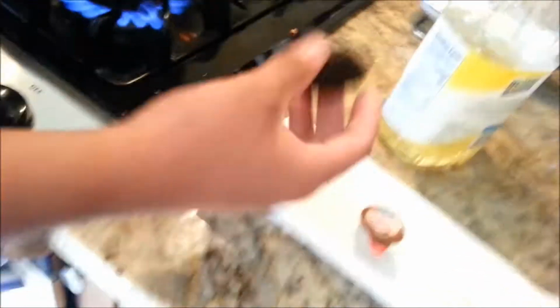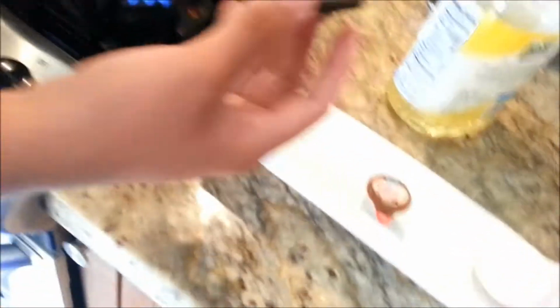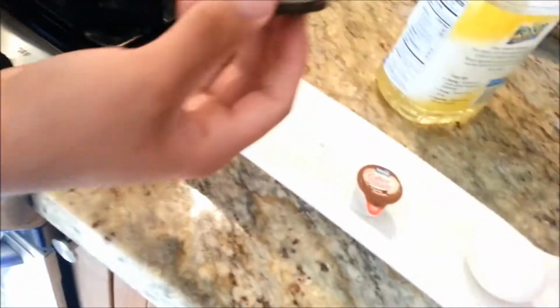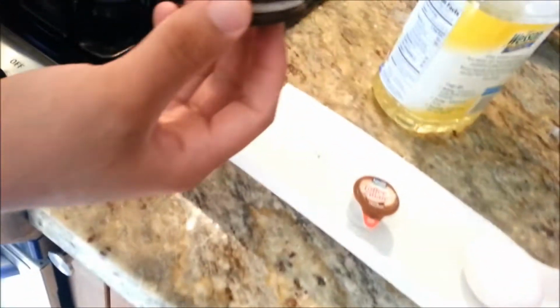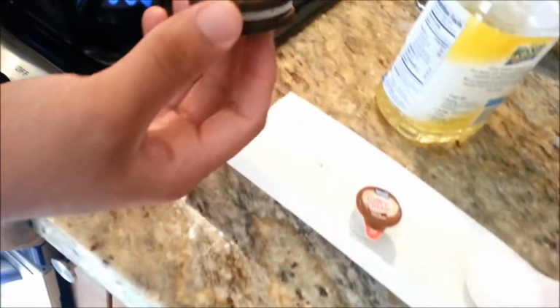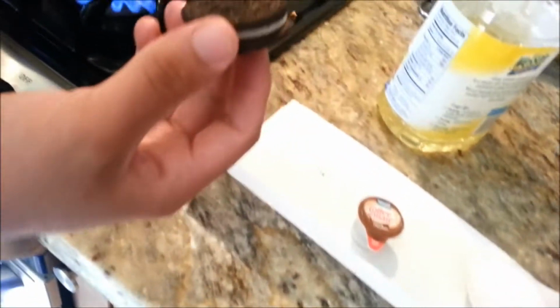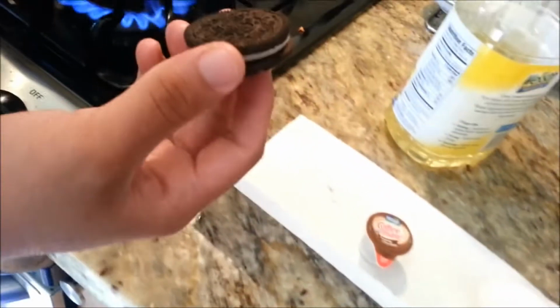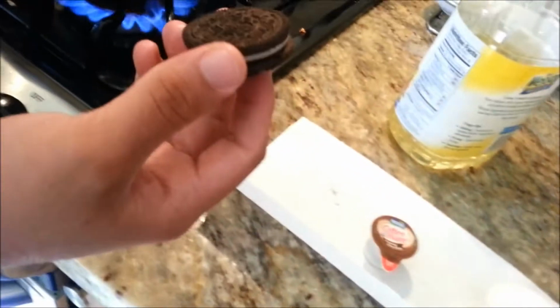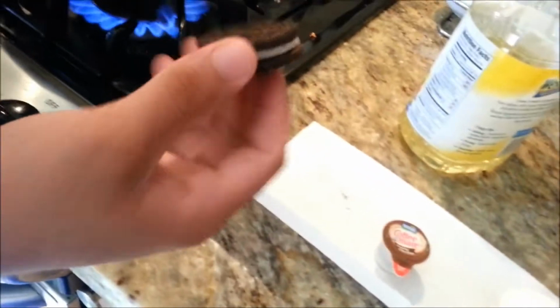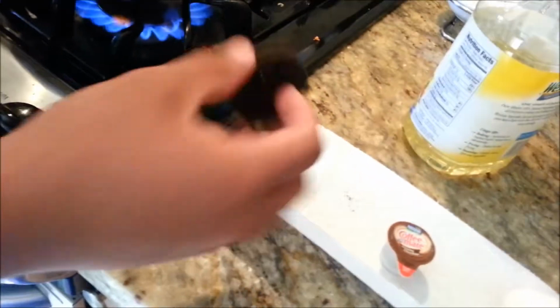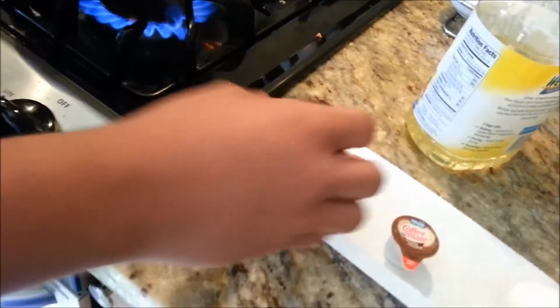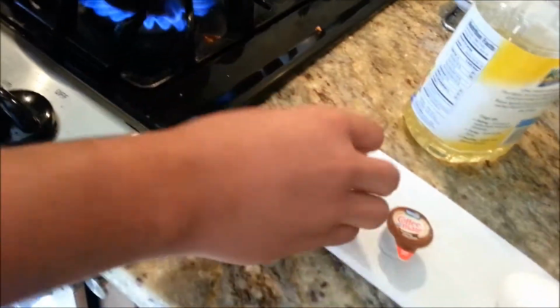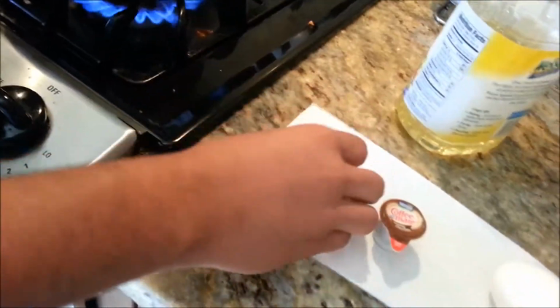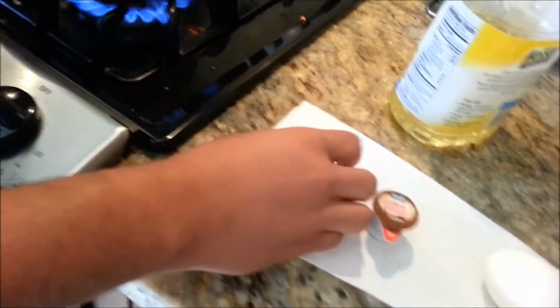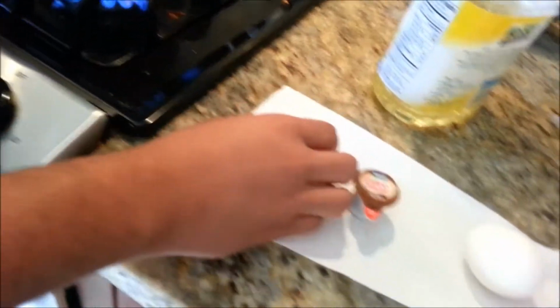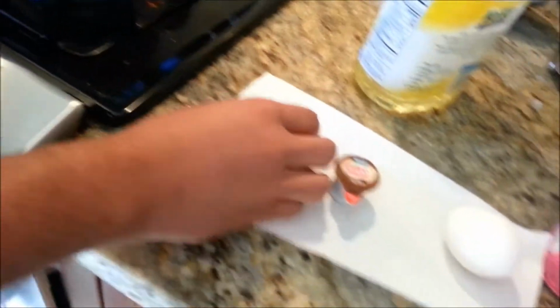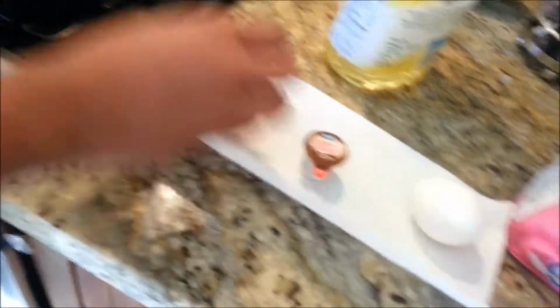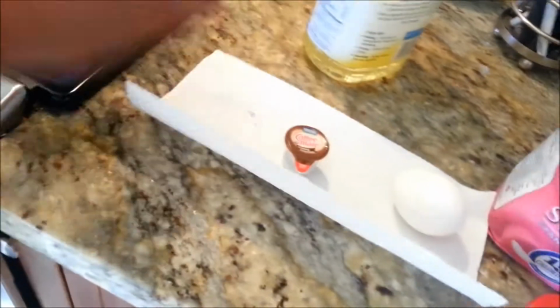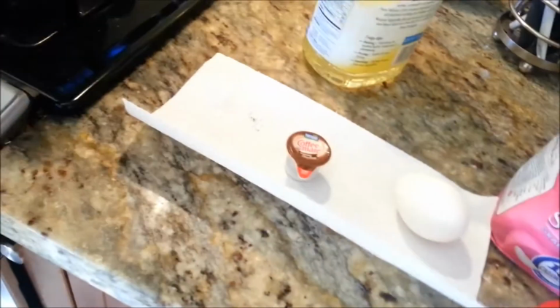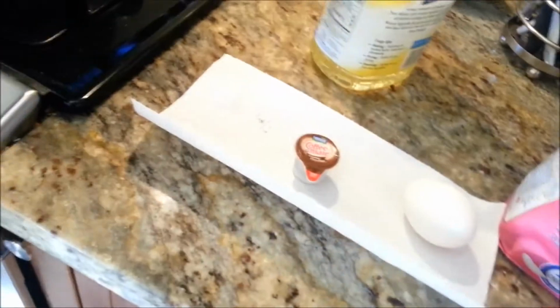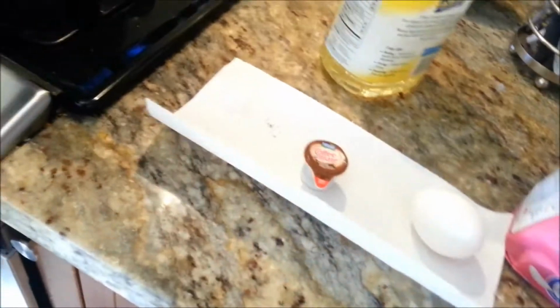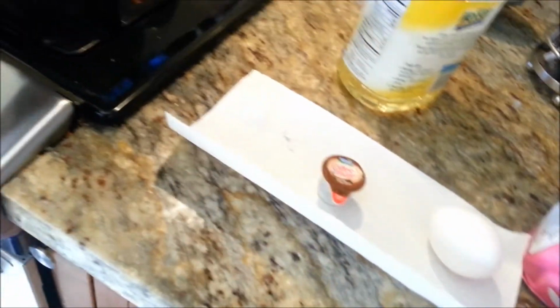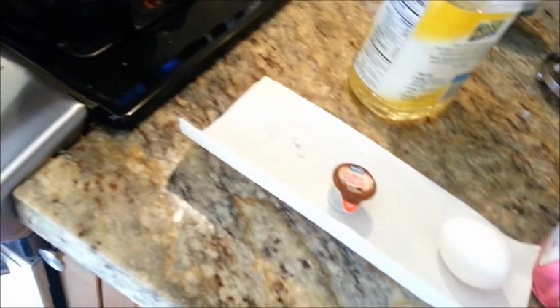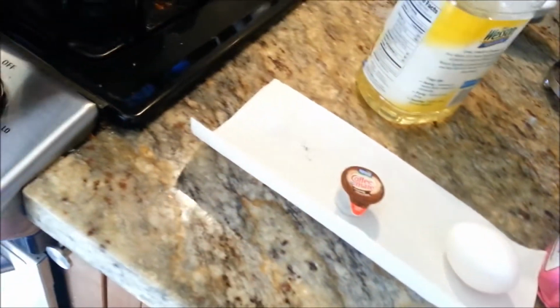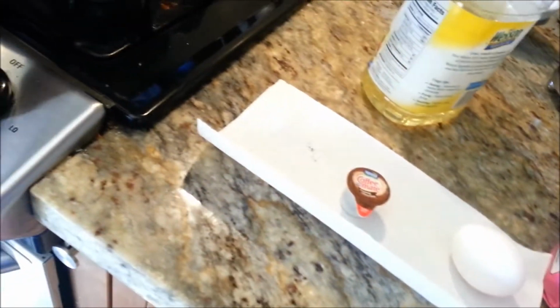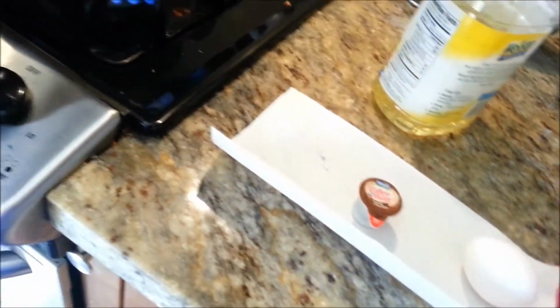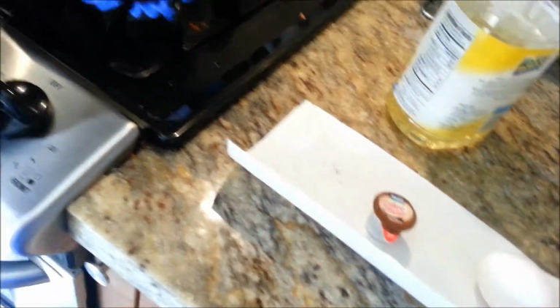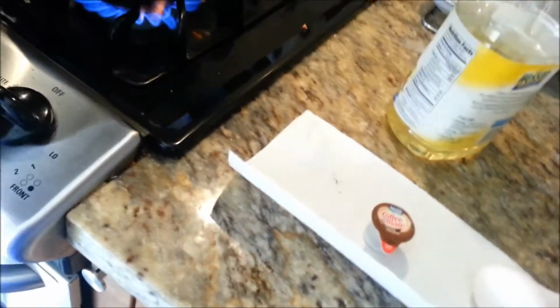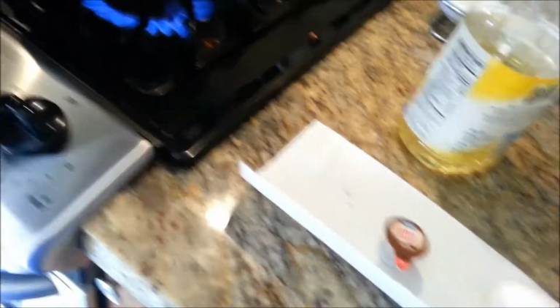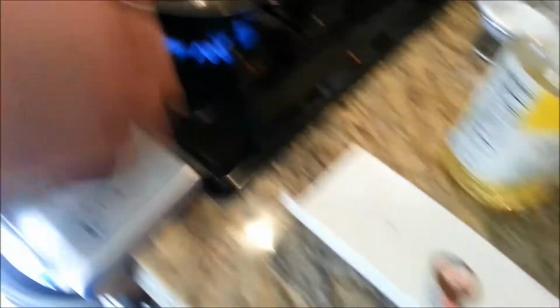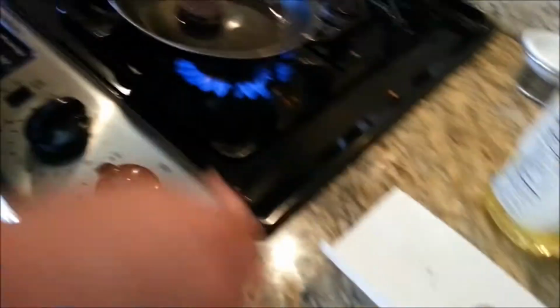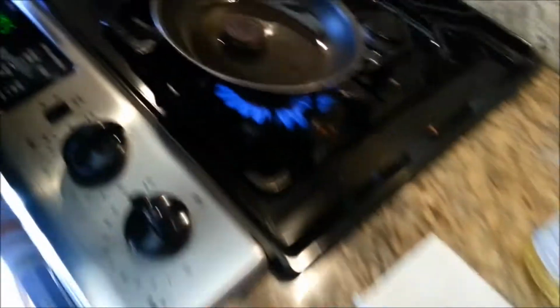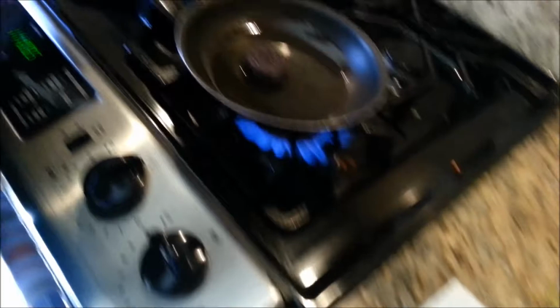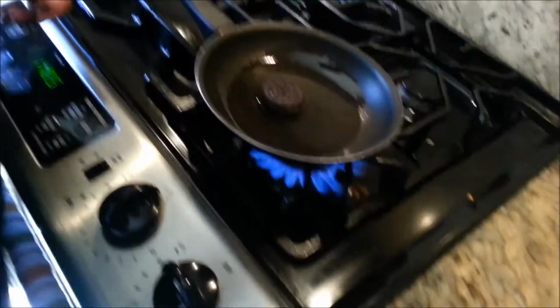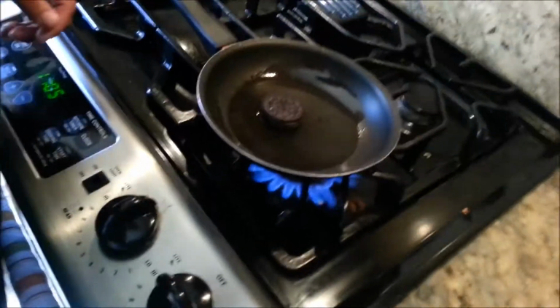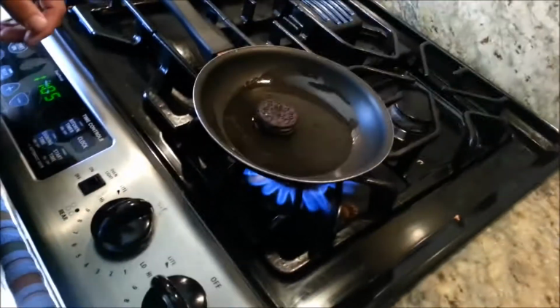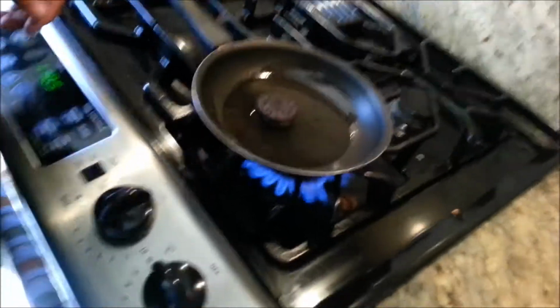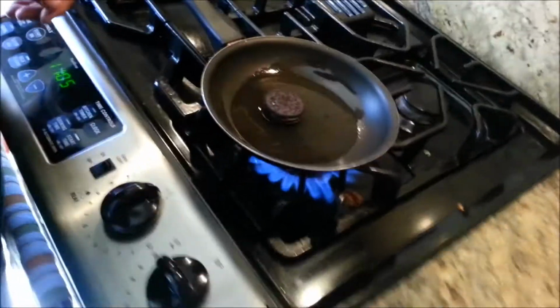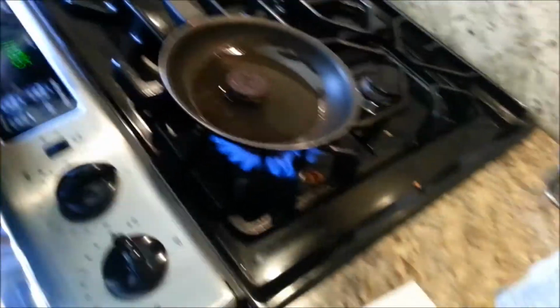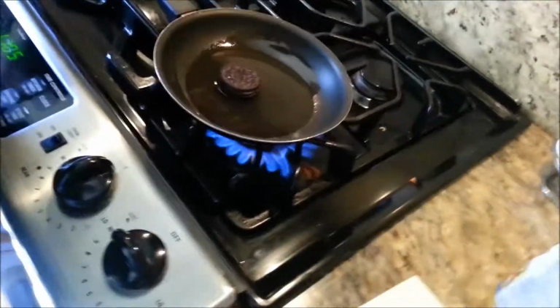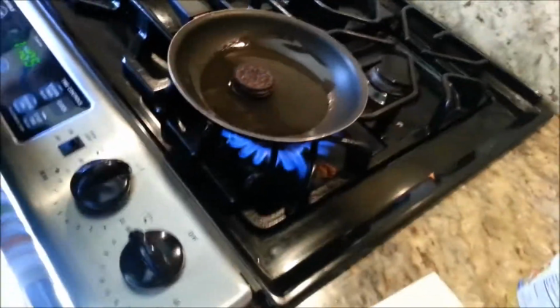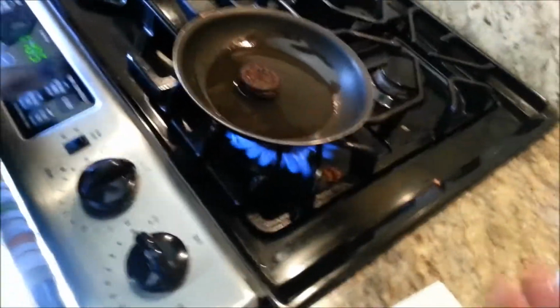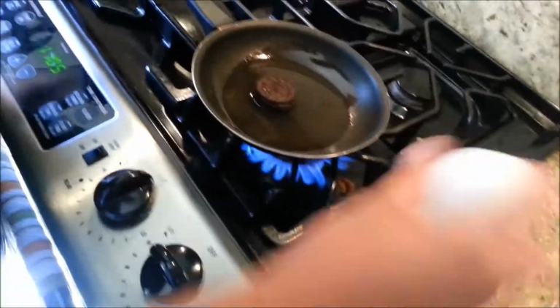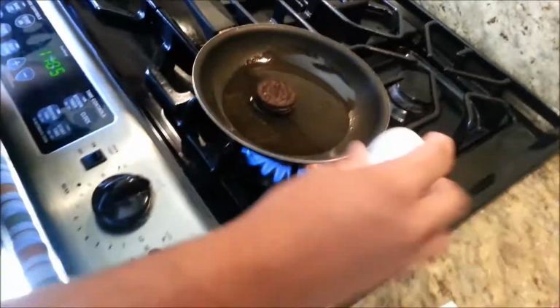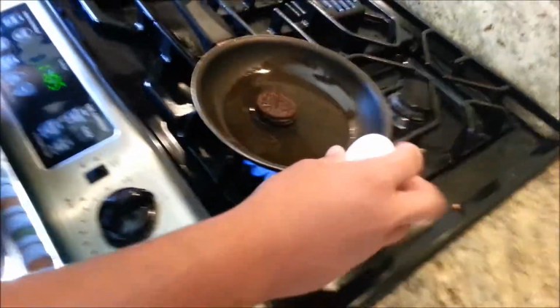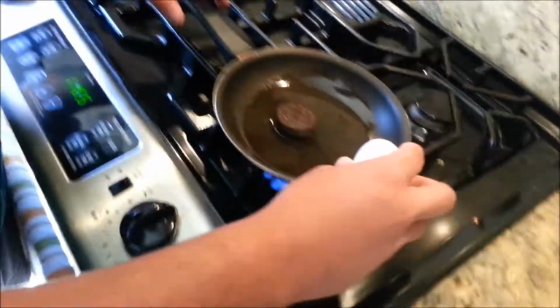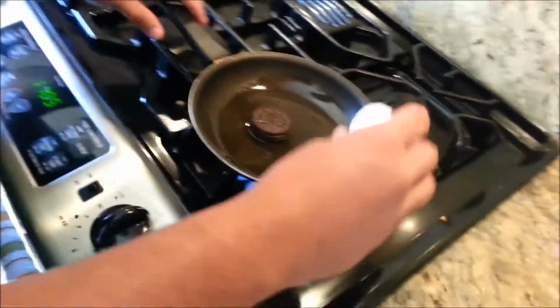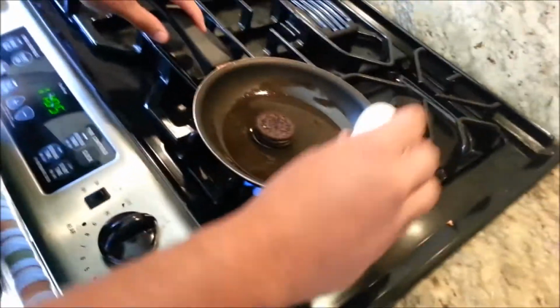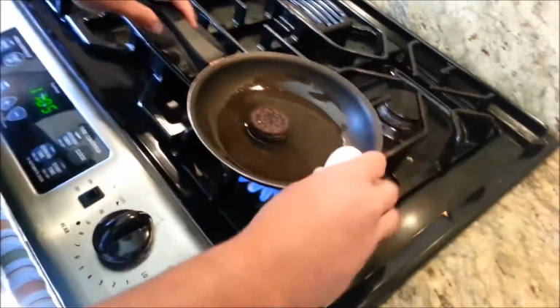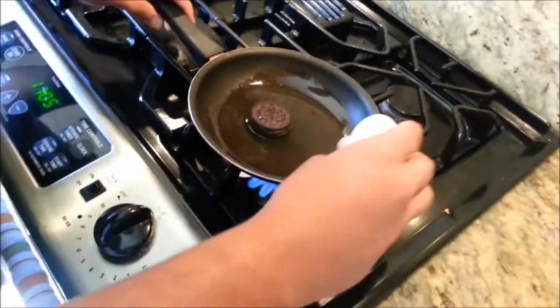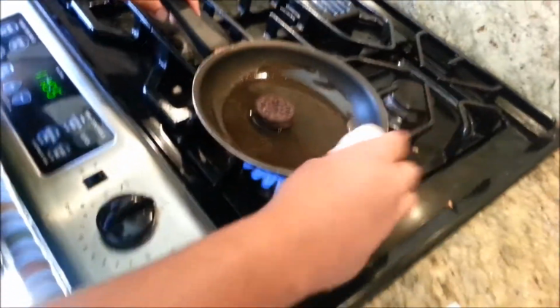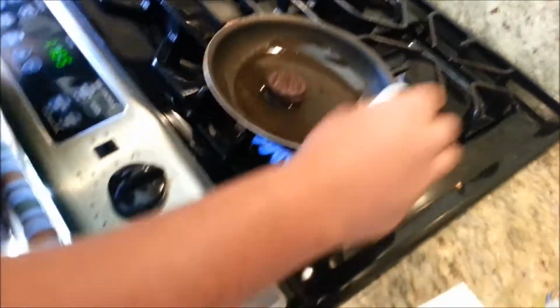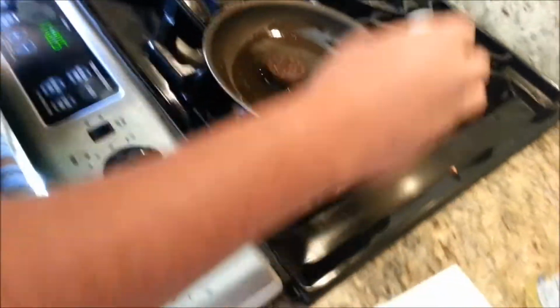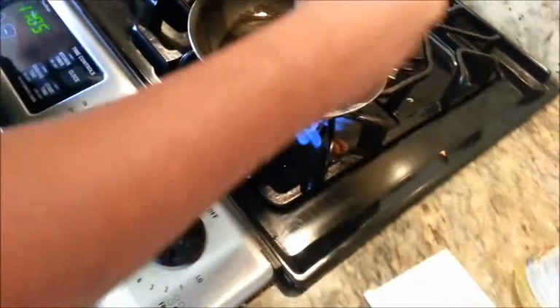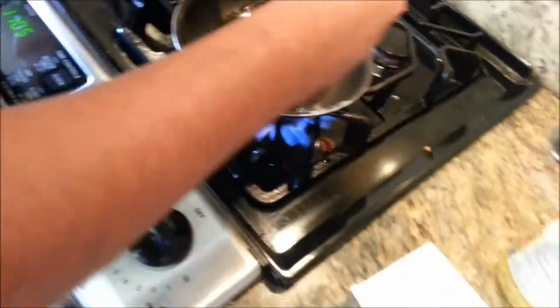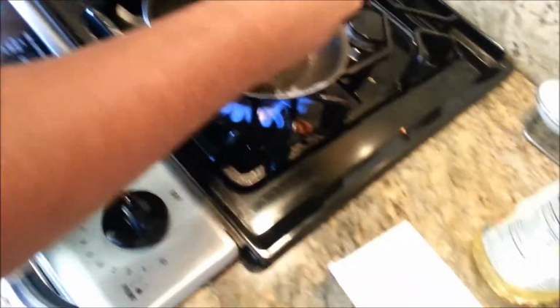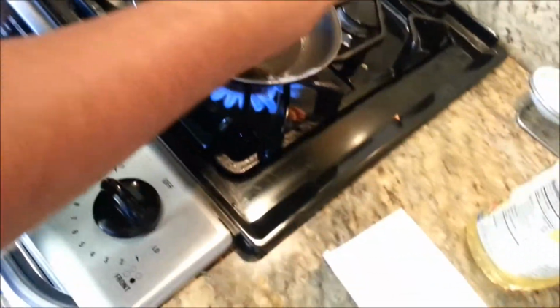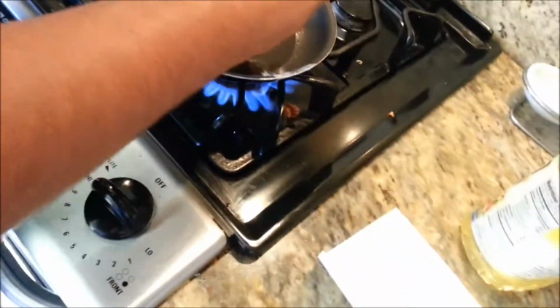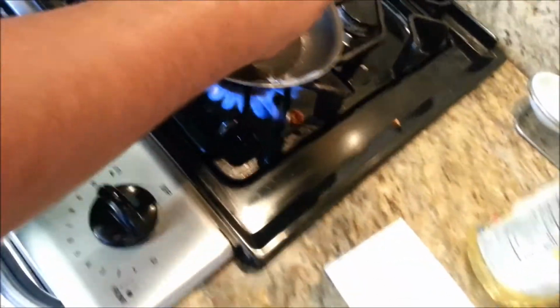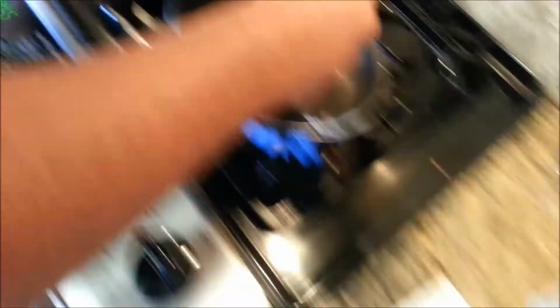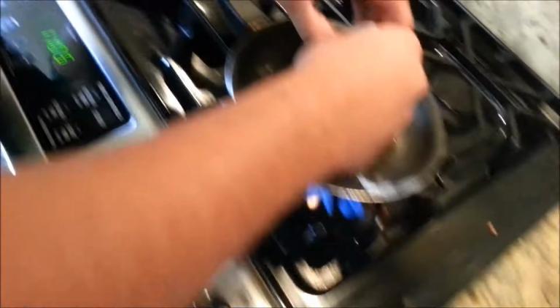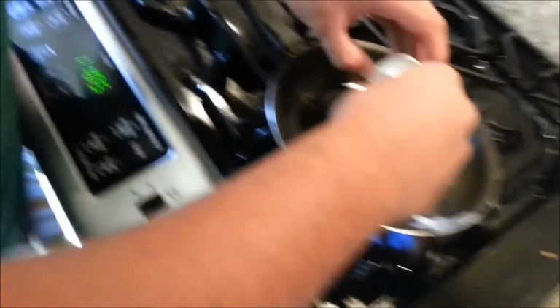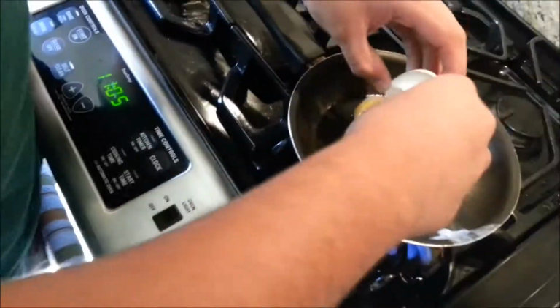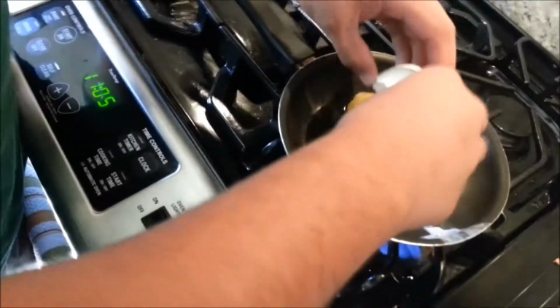You're going to have your Oreo, you're going to put it in there, and then you're going to crack your egg over the Oreo.